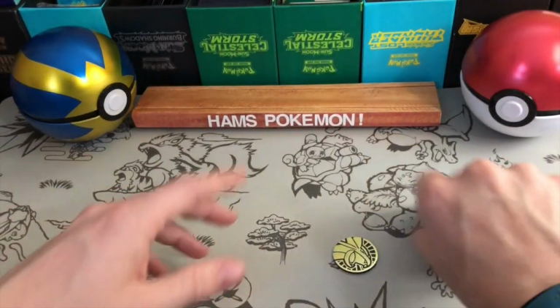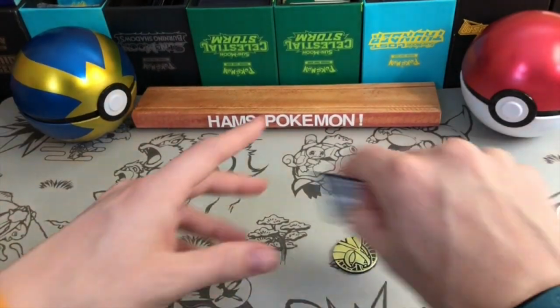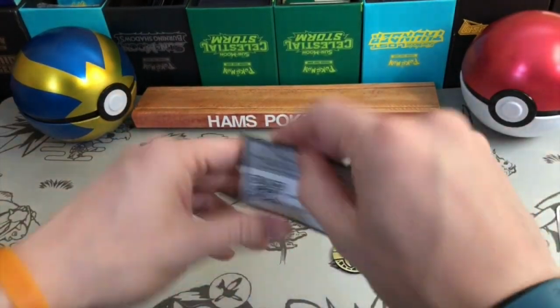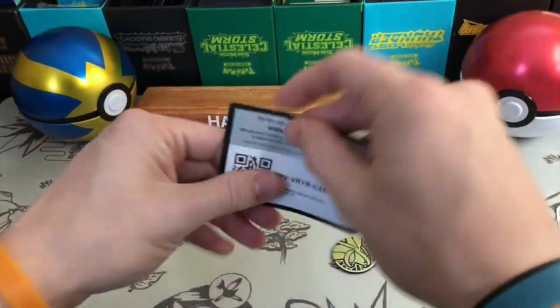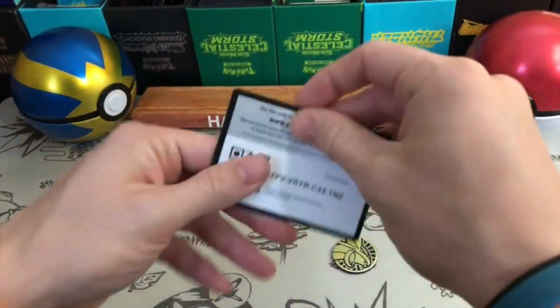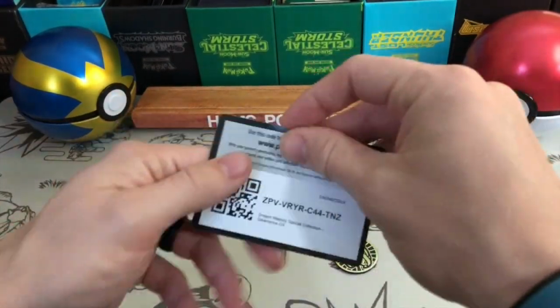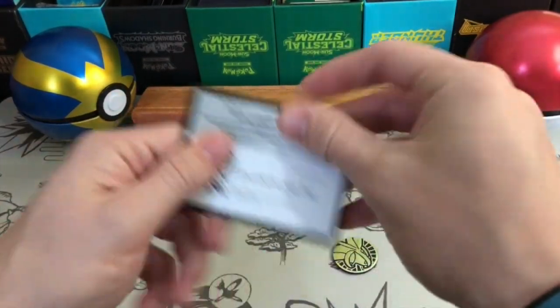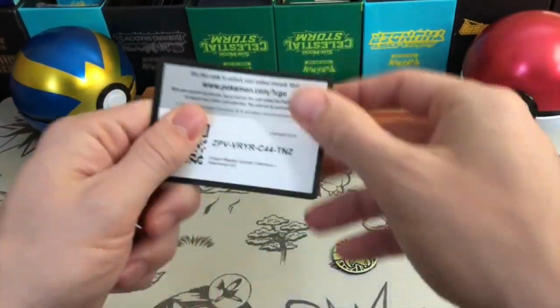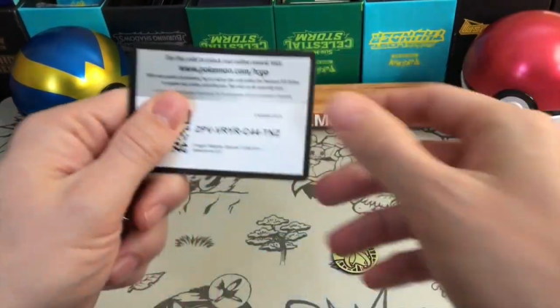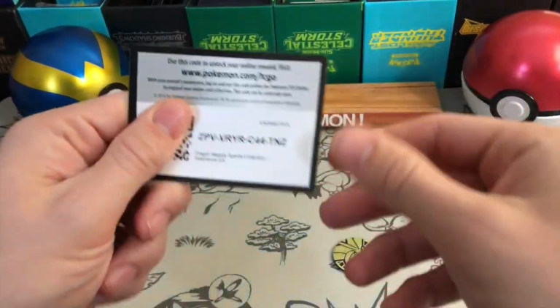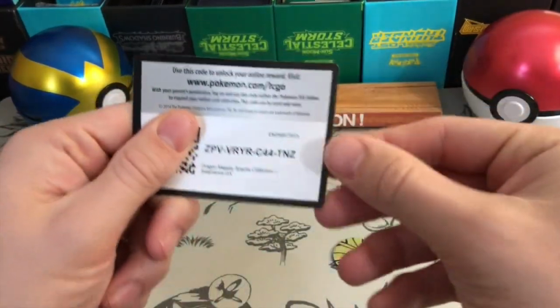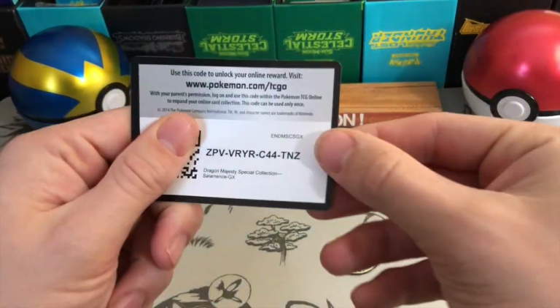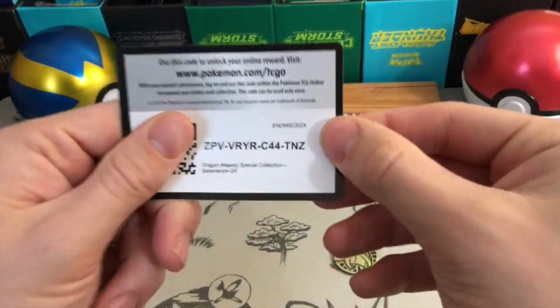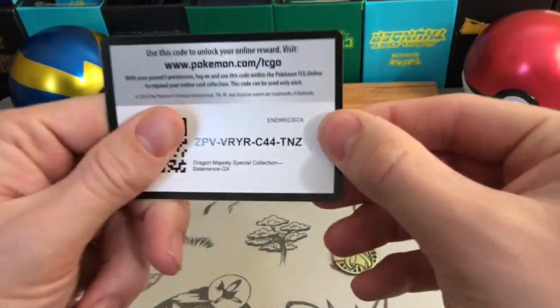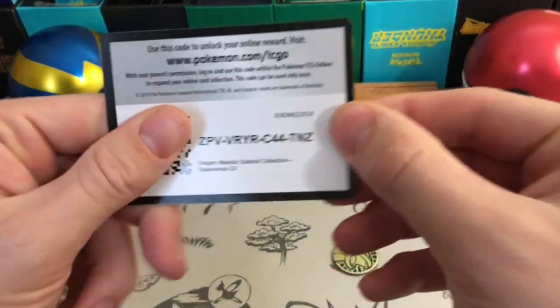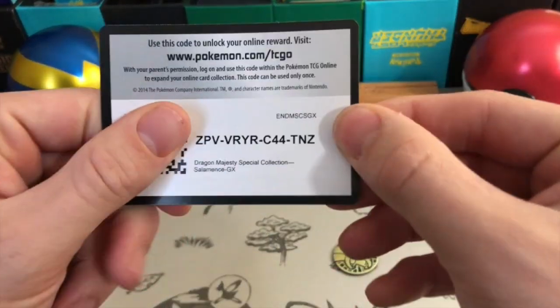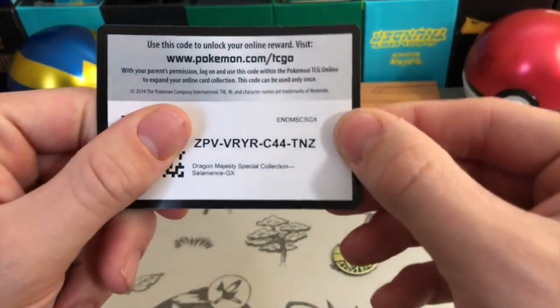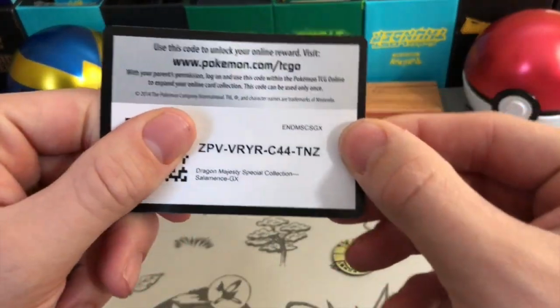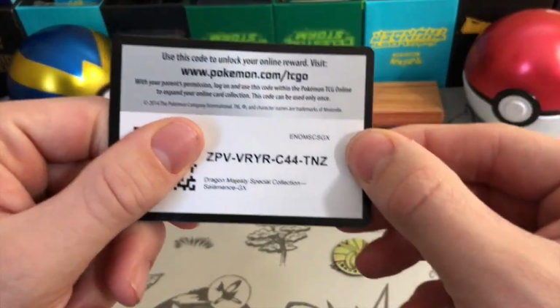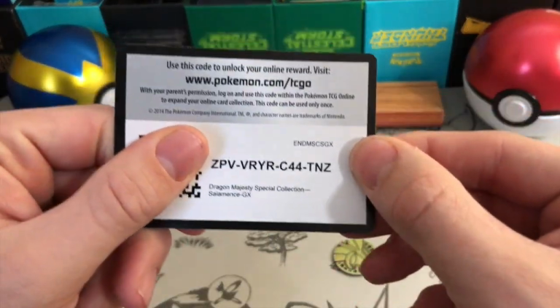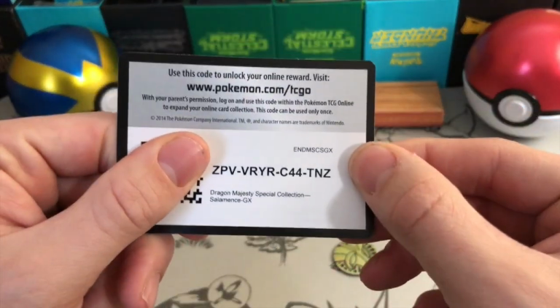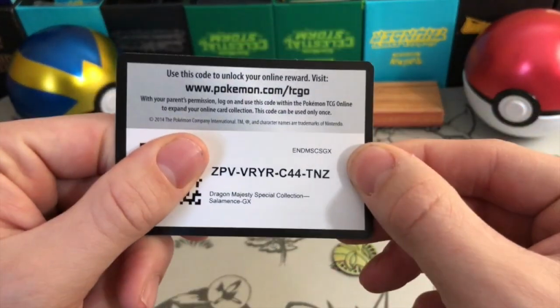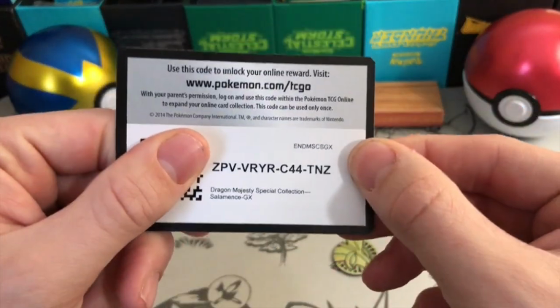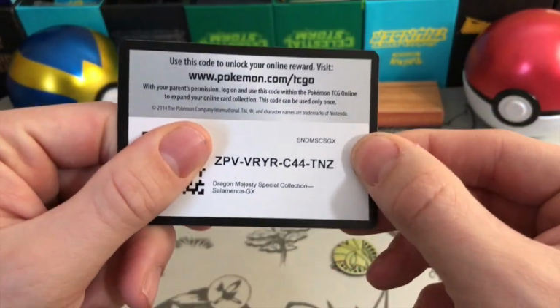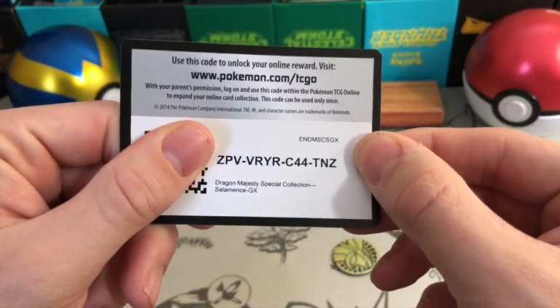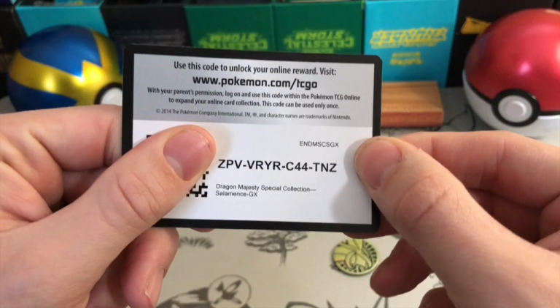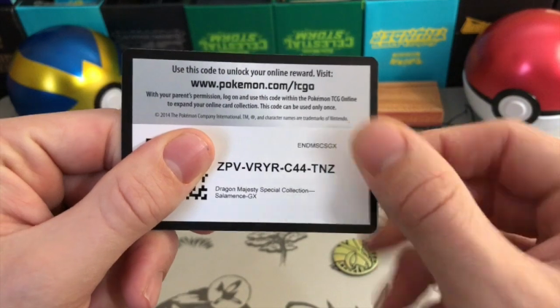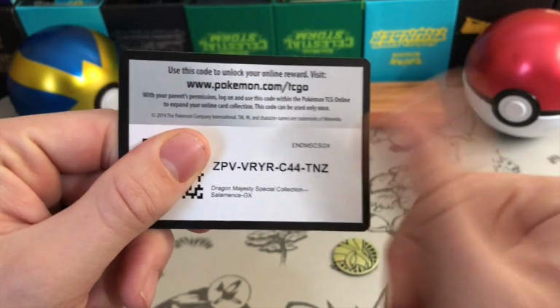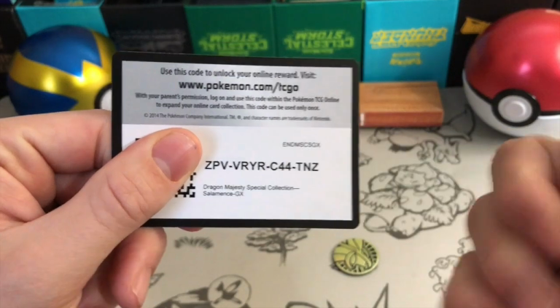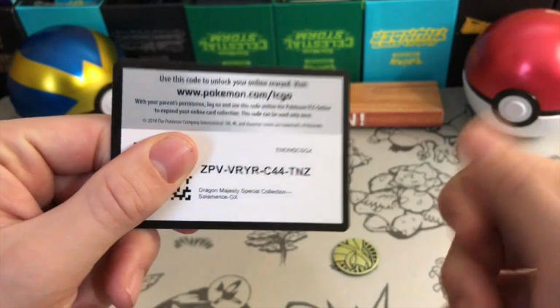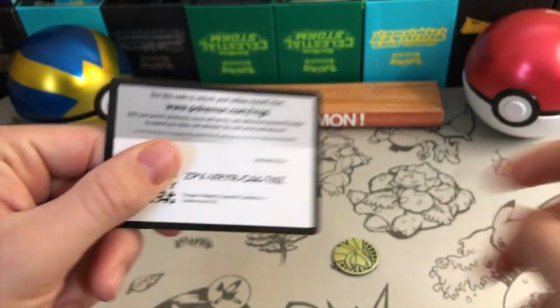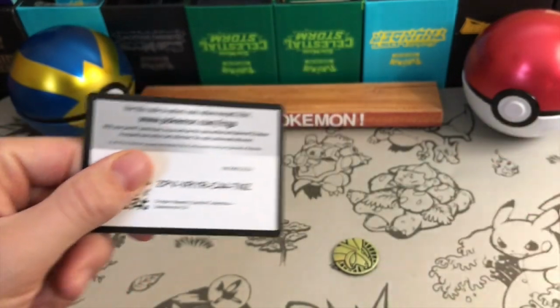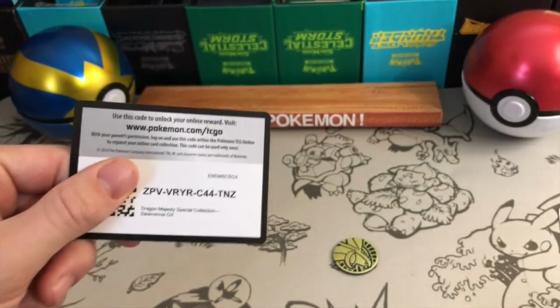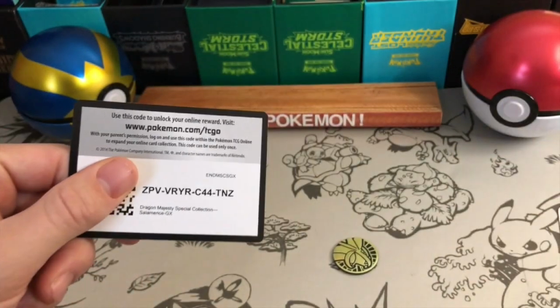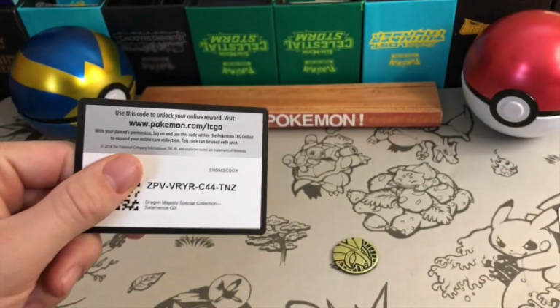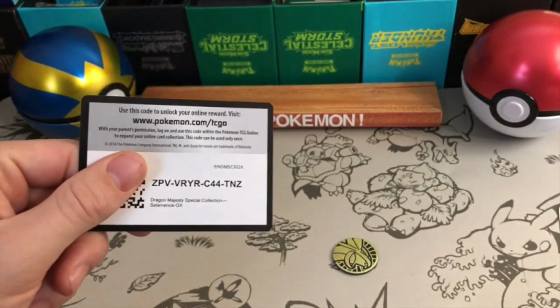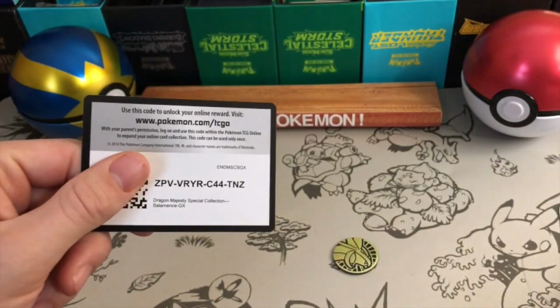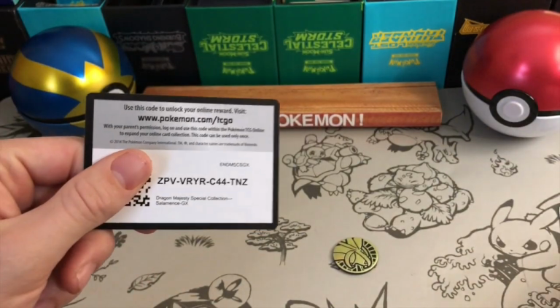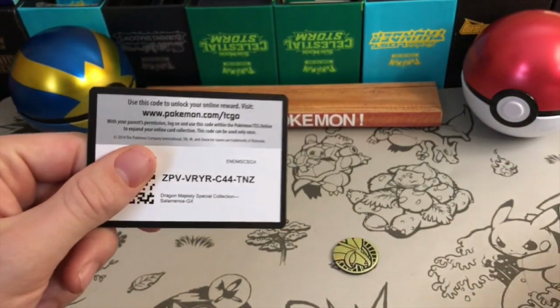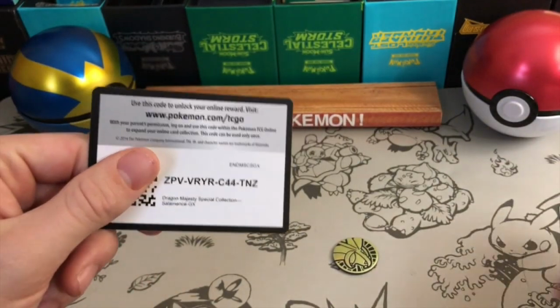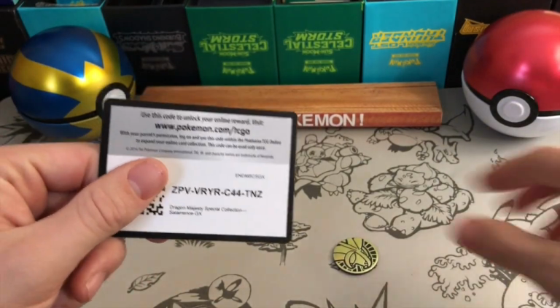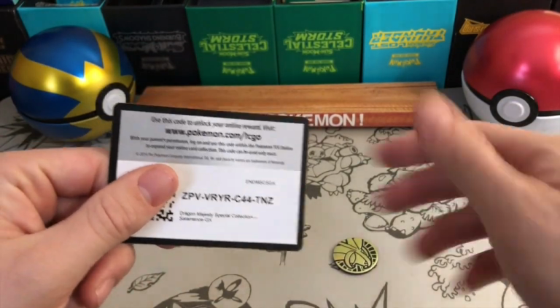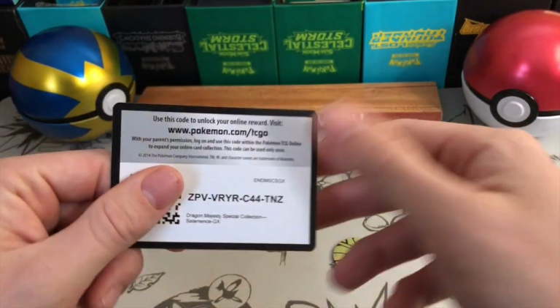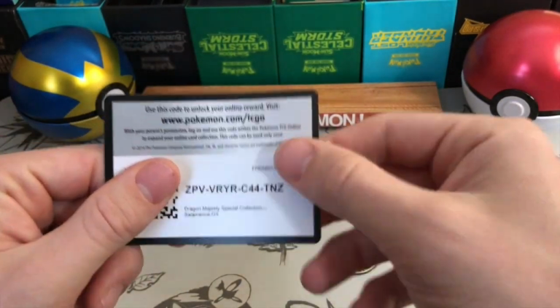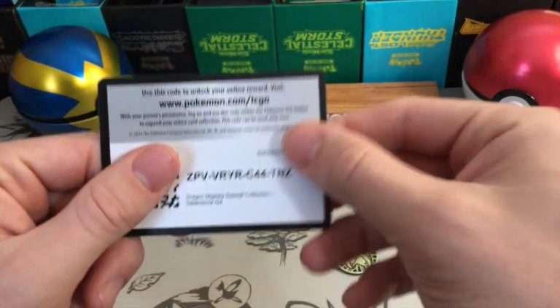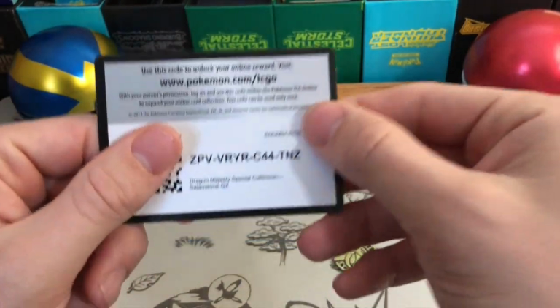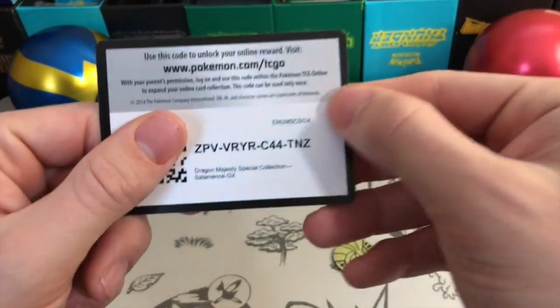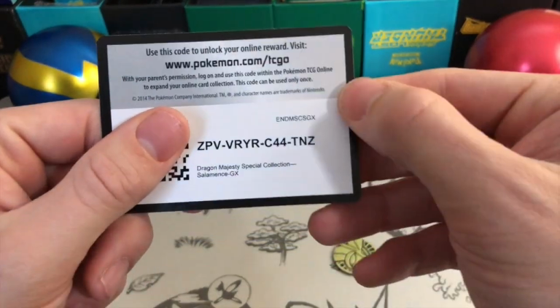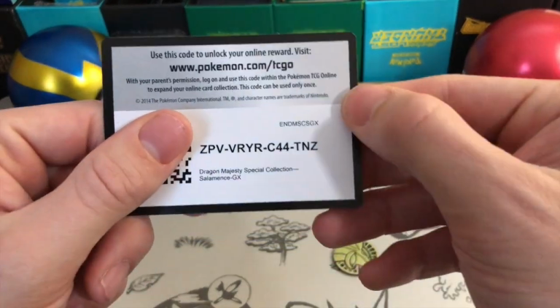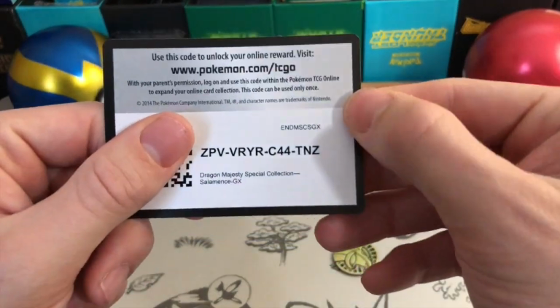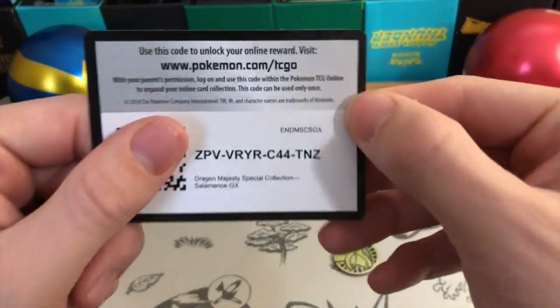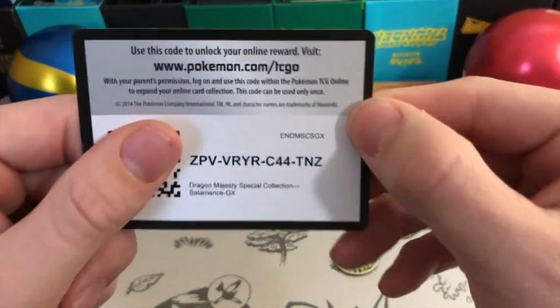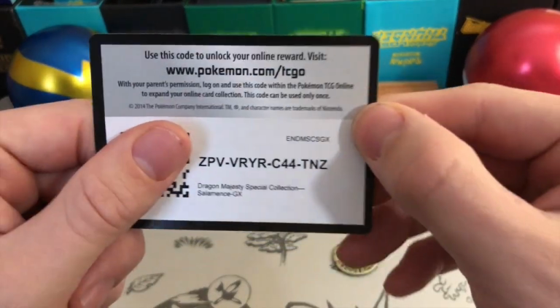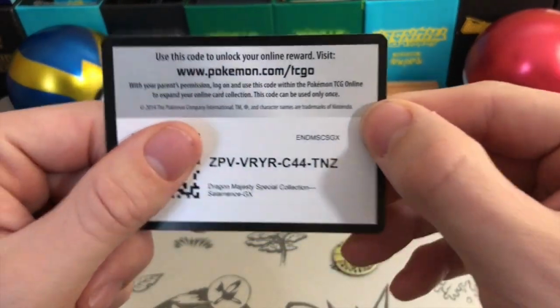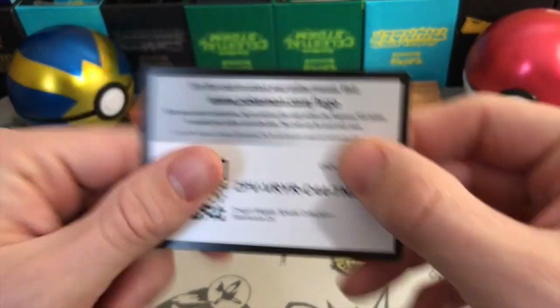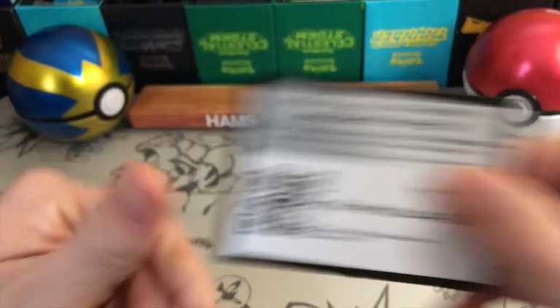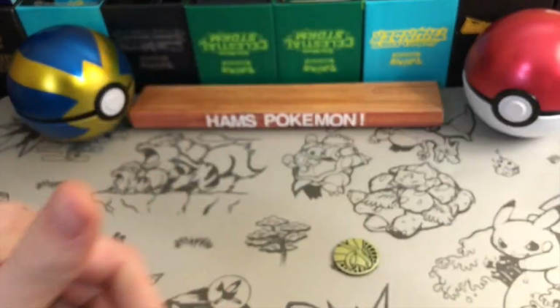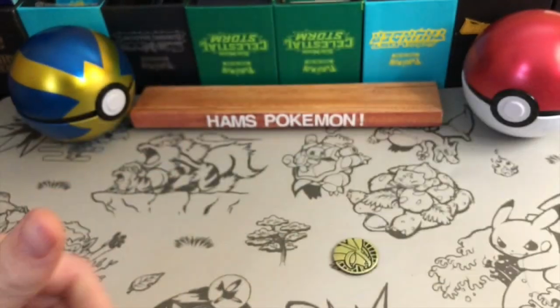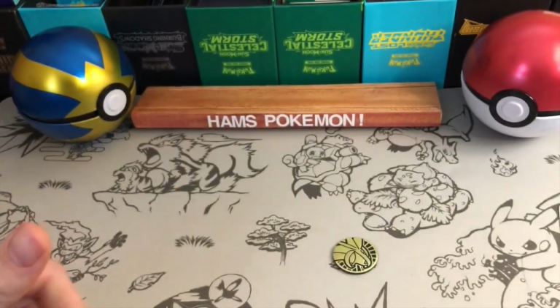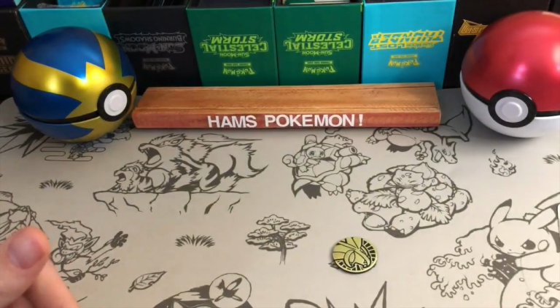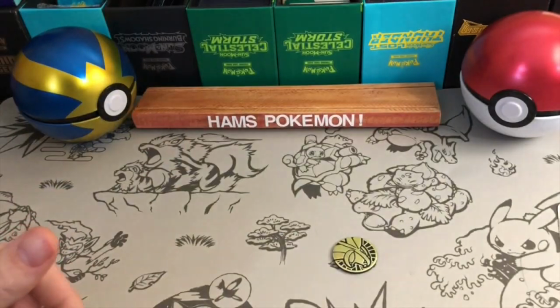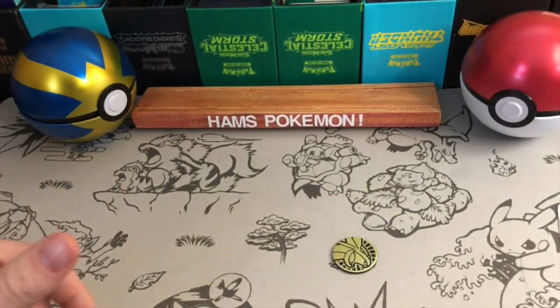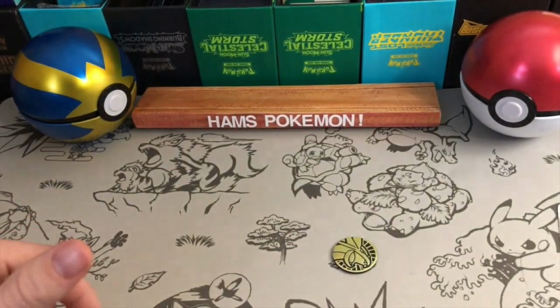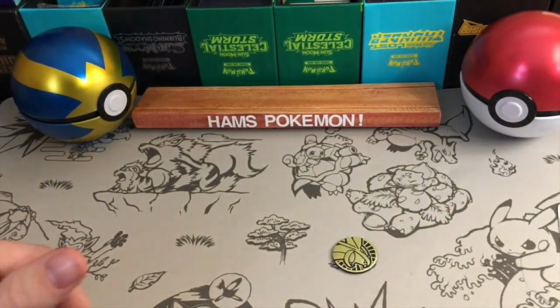Here's the code. This will get you both of these two promos that I'm about to show you, so enjoy the code.